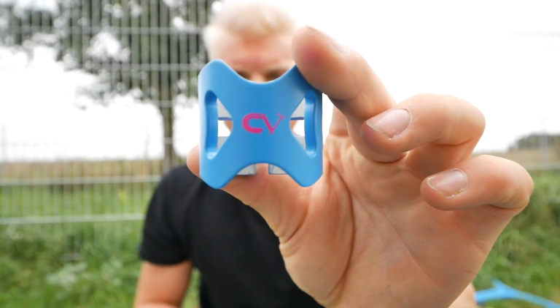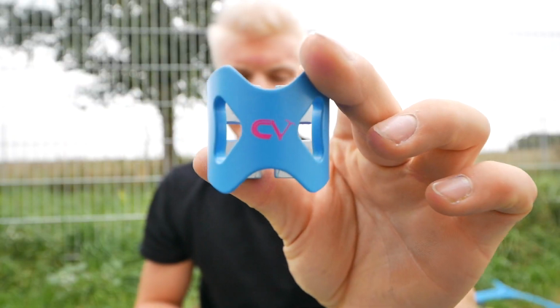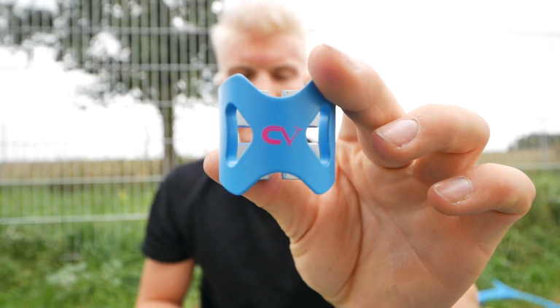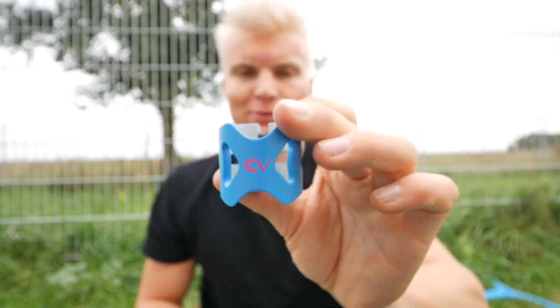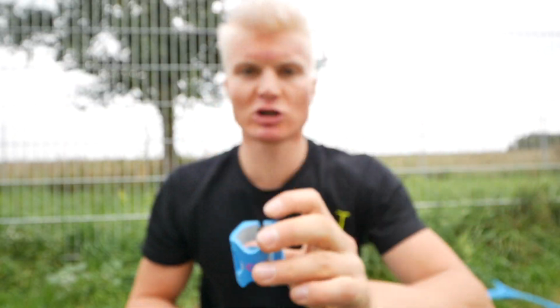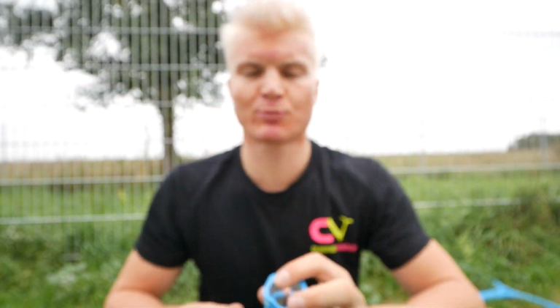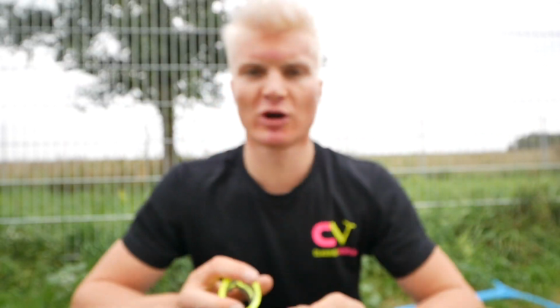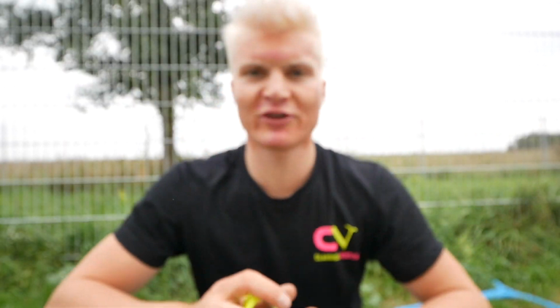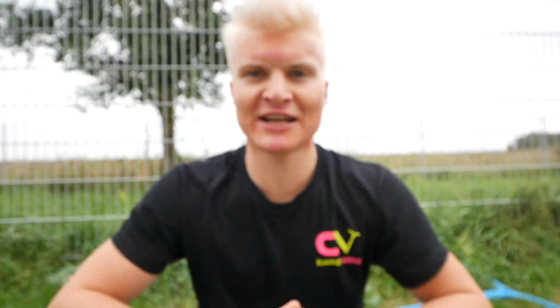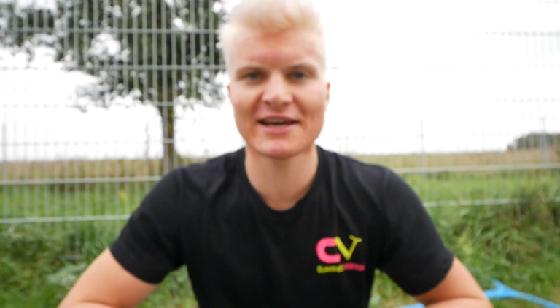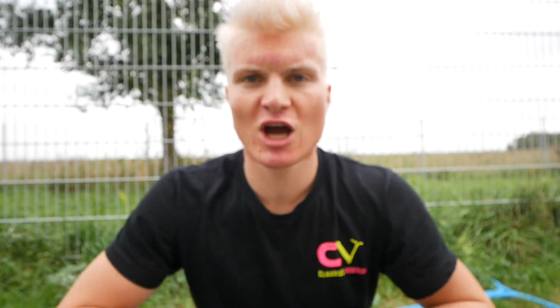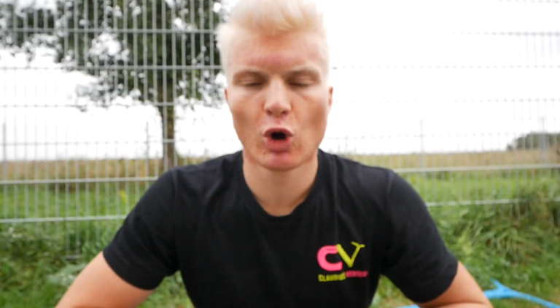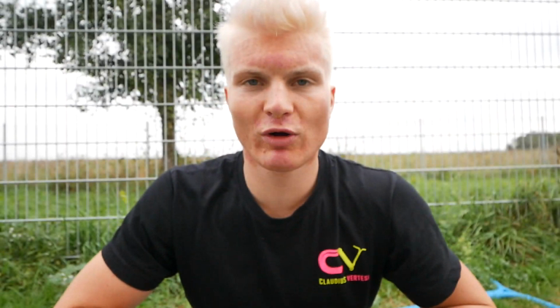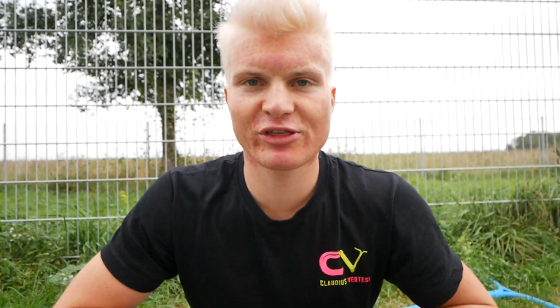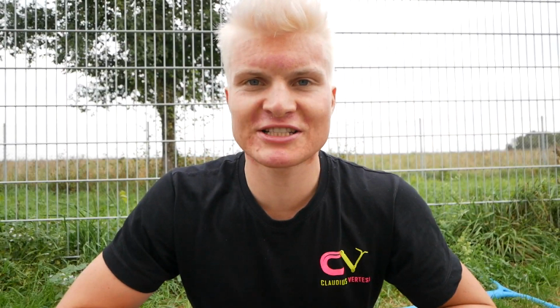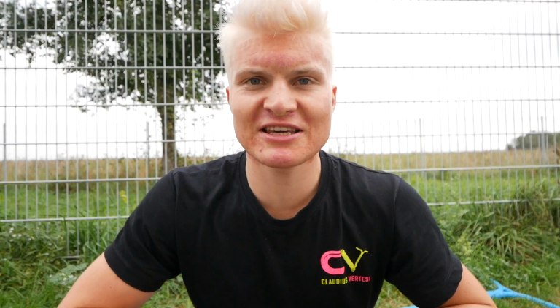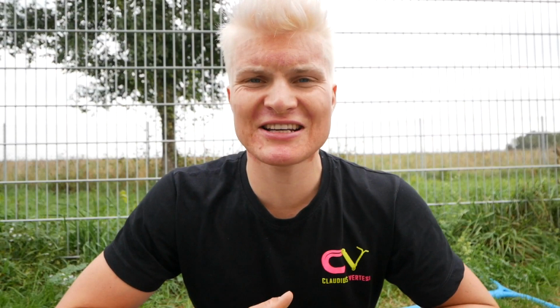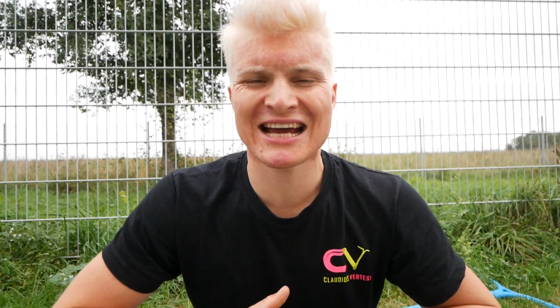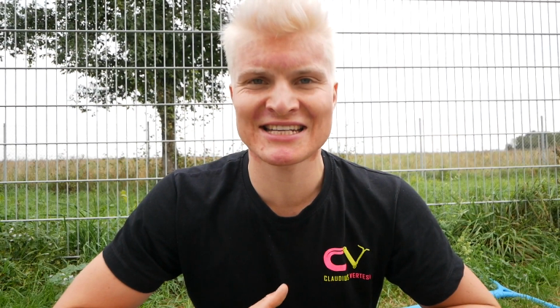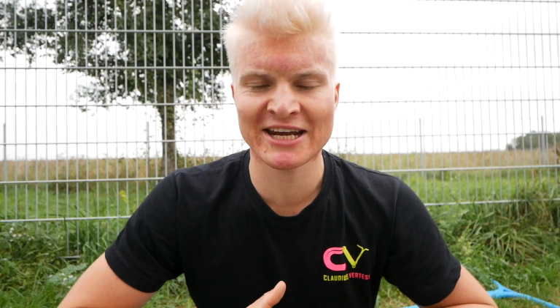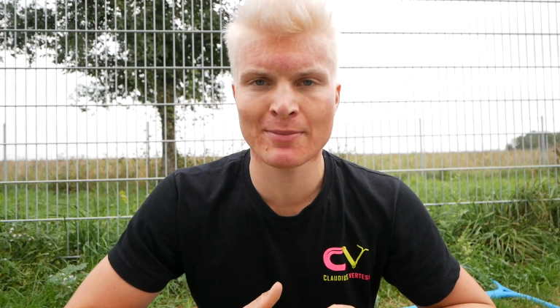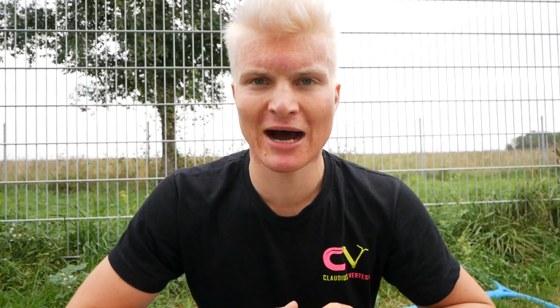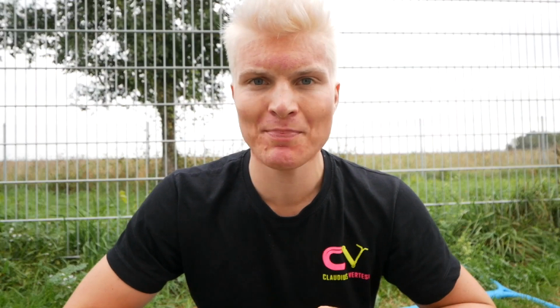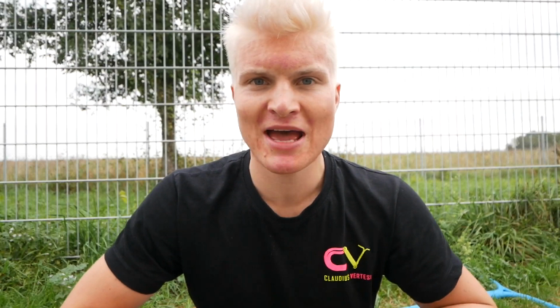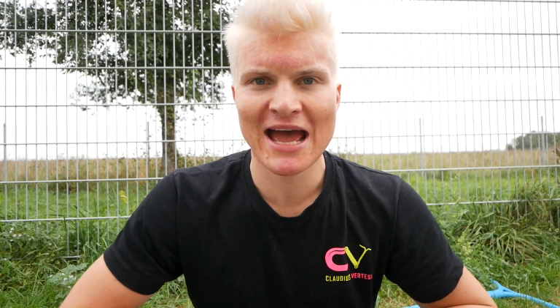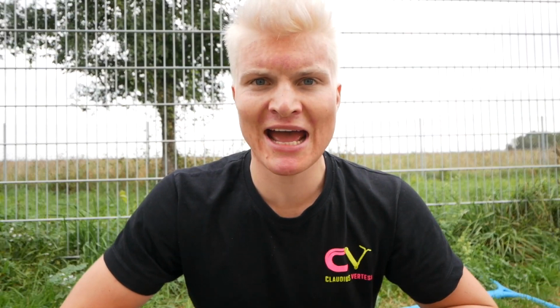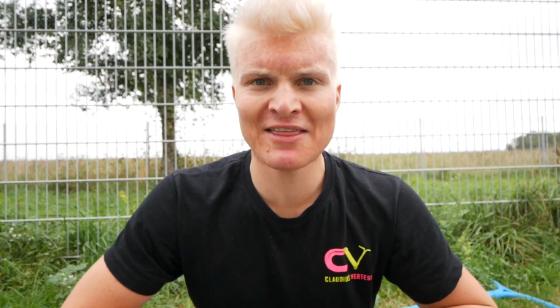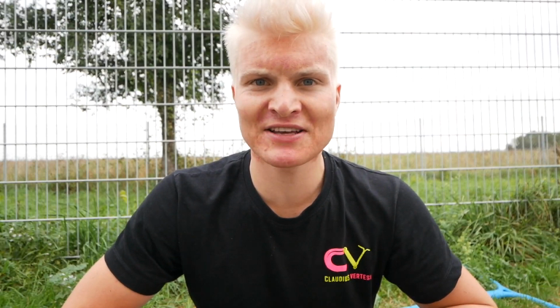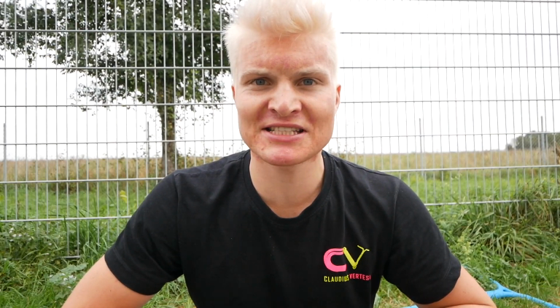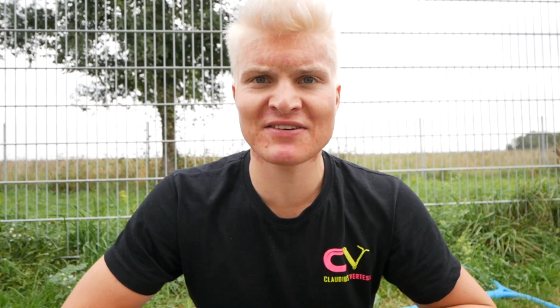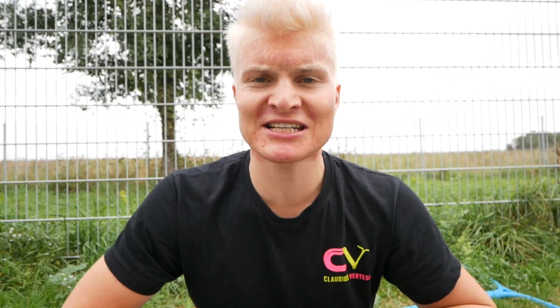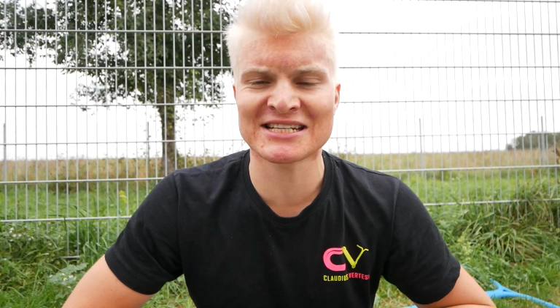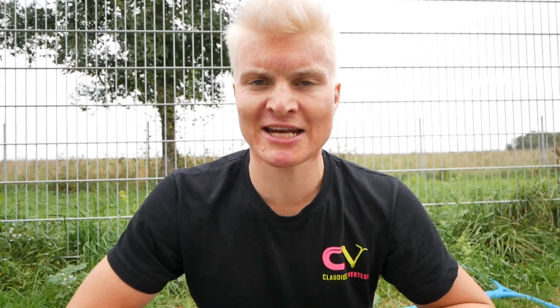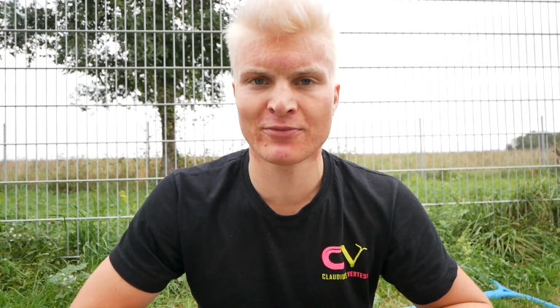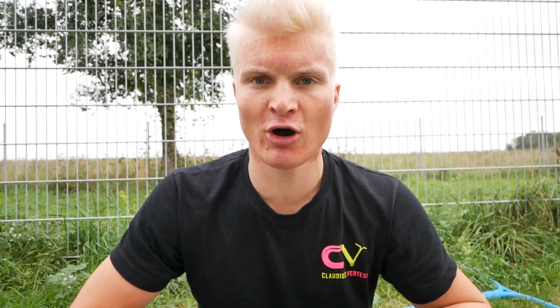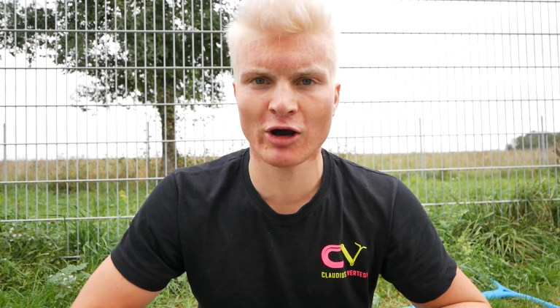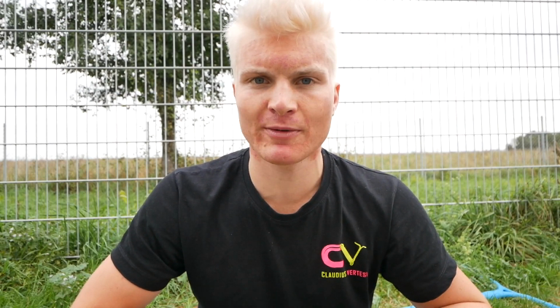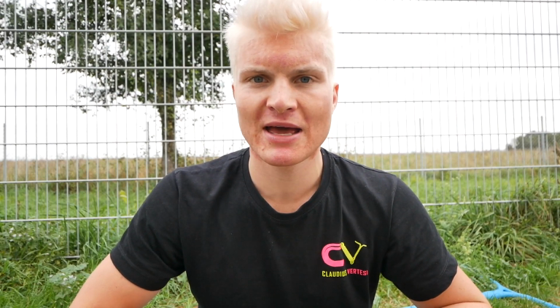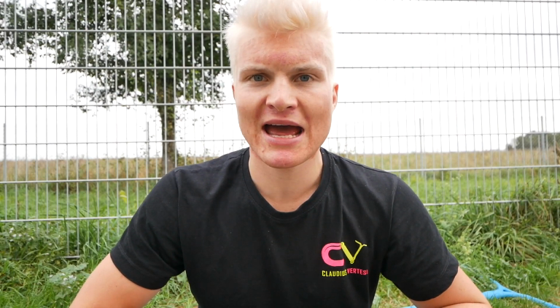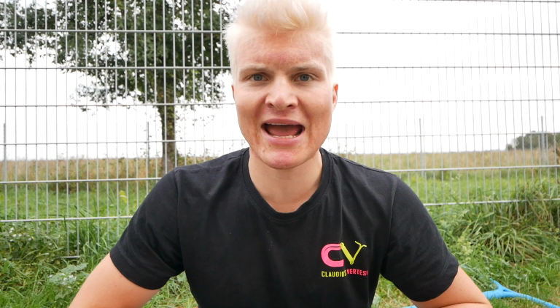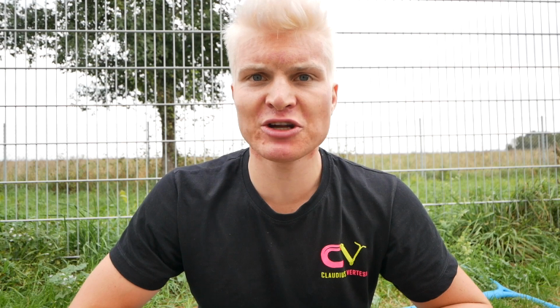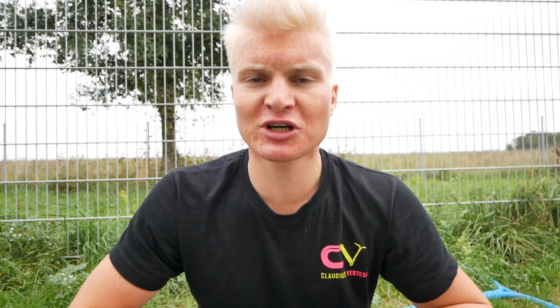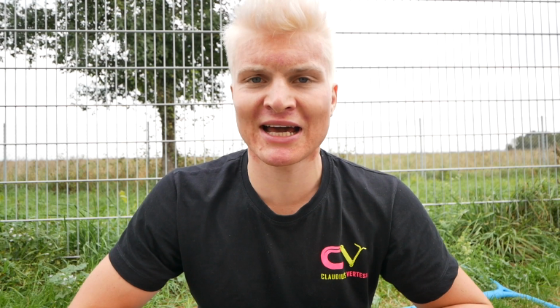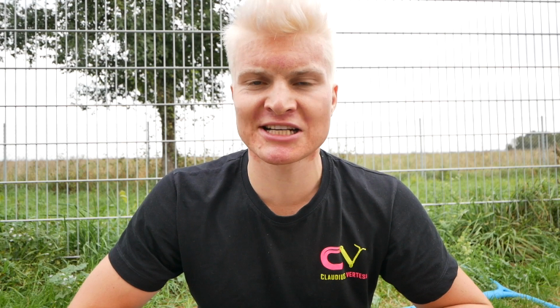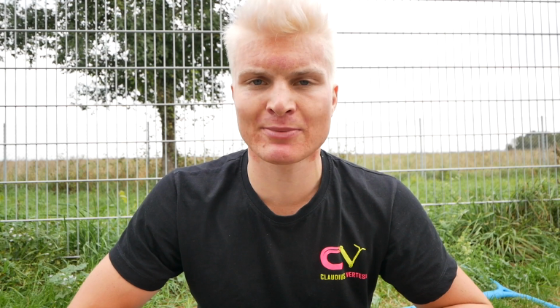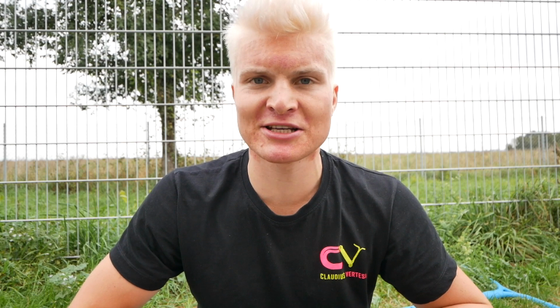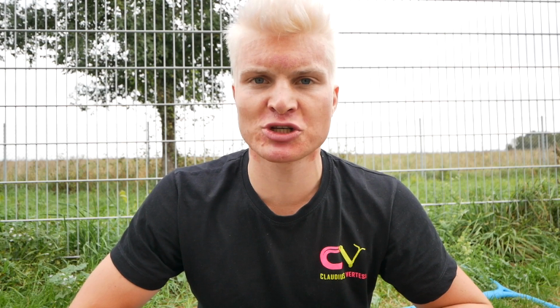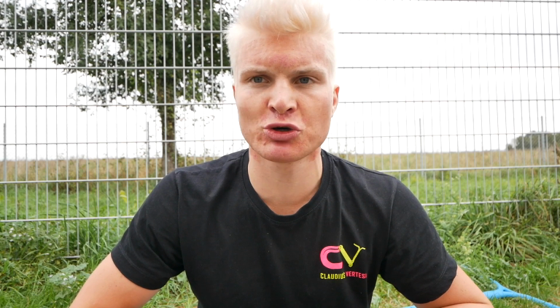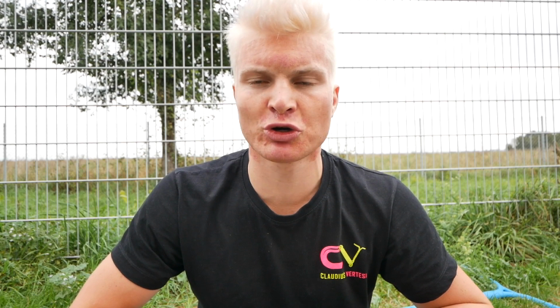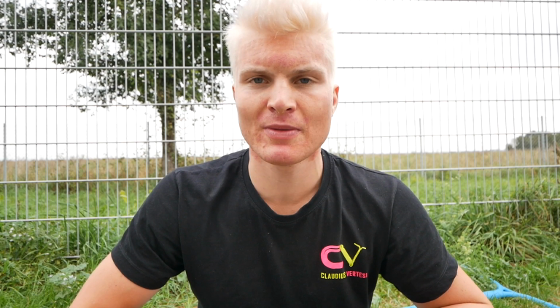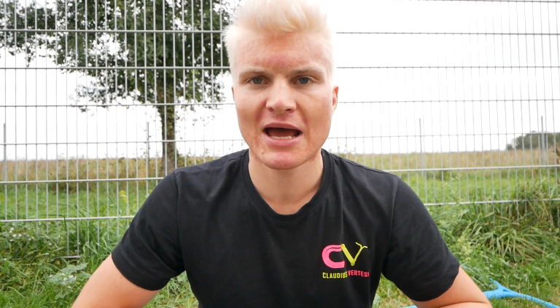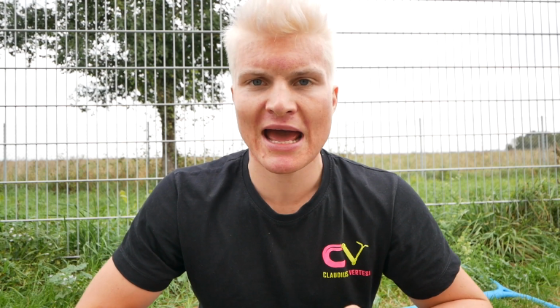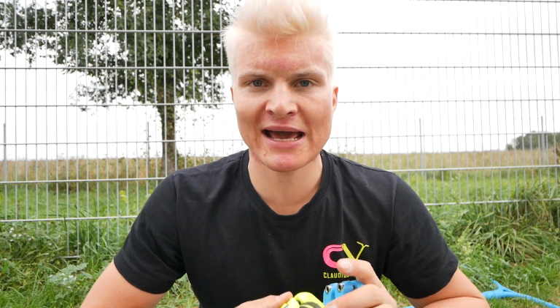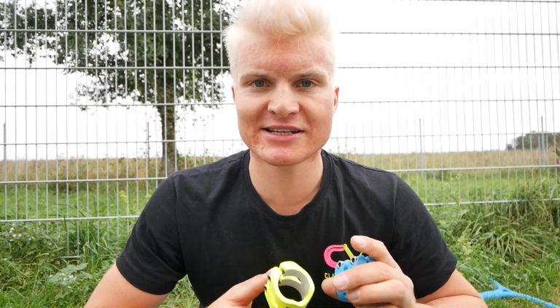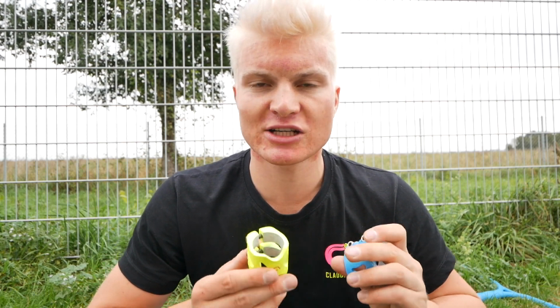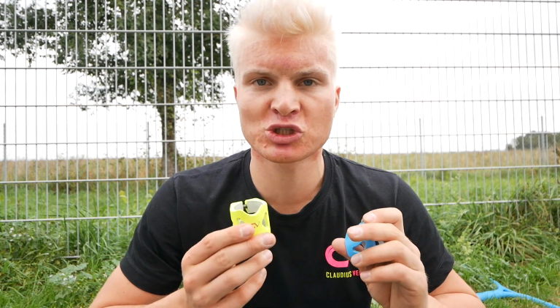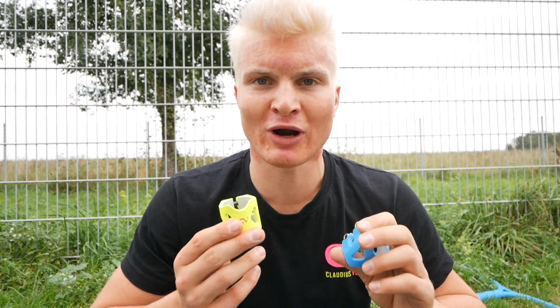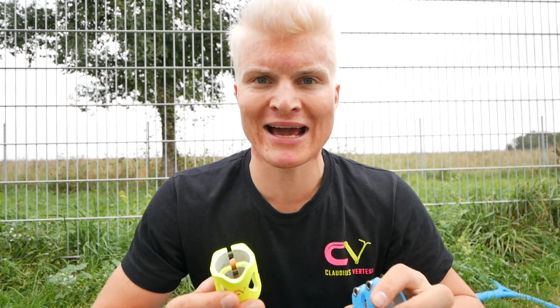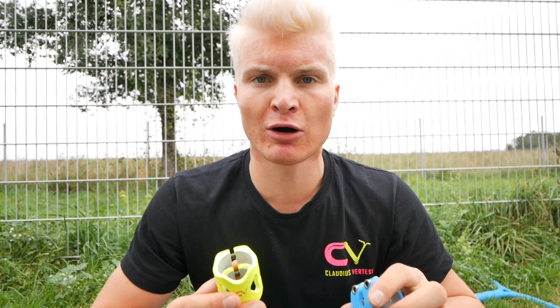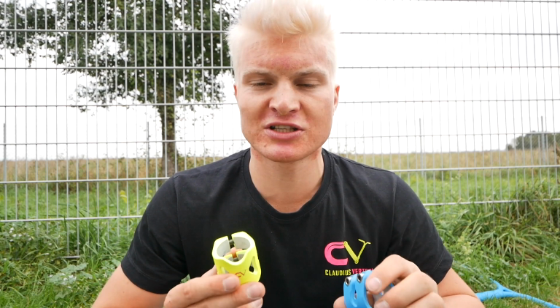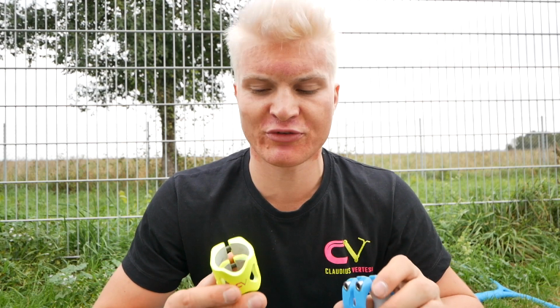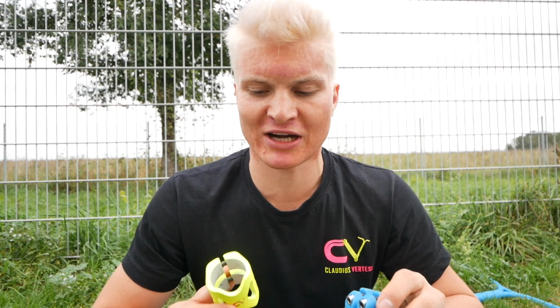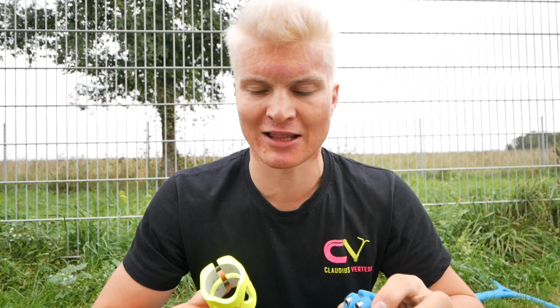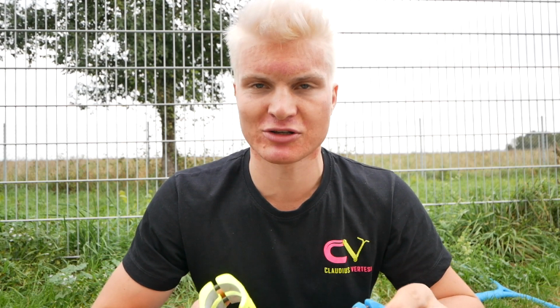This clamp goes perfectly with the CV titanium bar and the CV titanium fork, and you can customize your scooter and try out different colors.